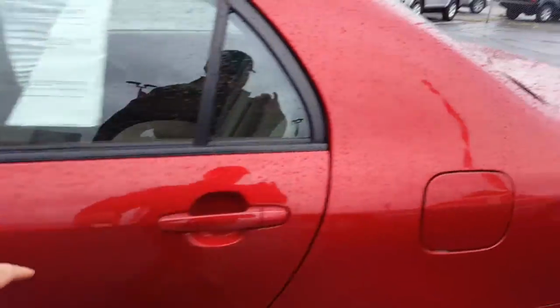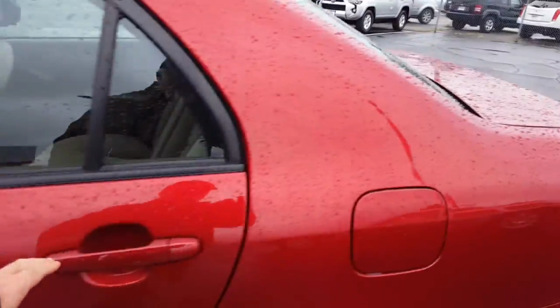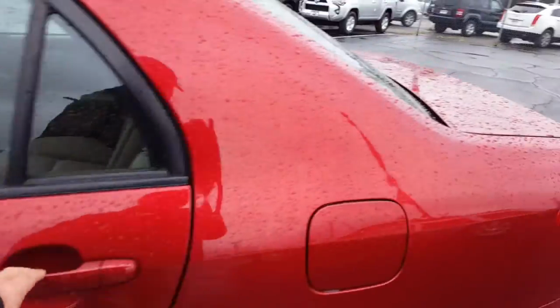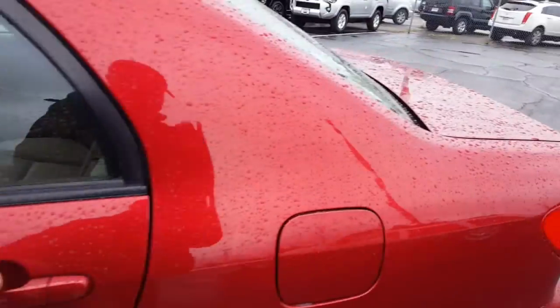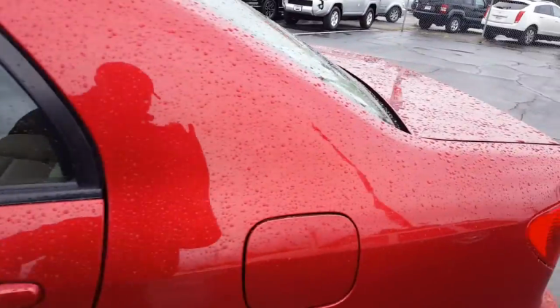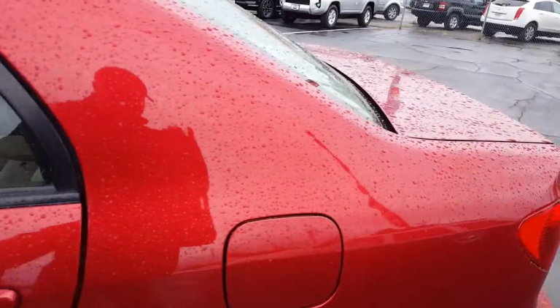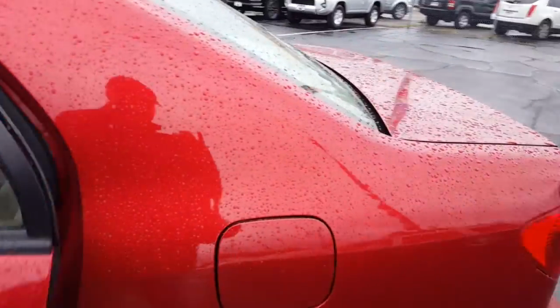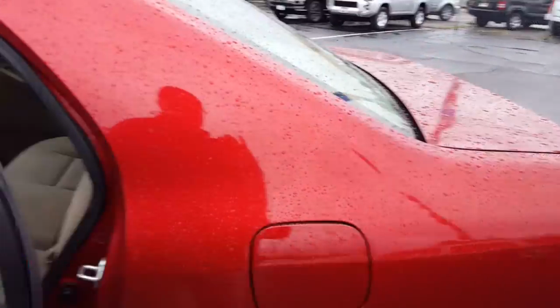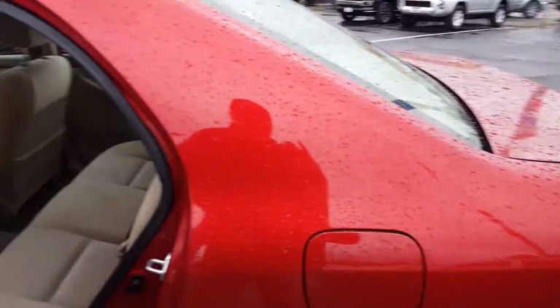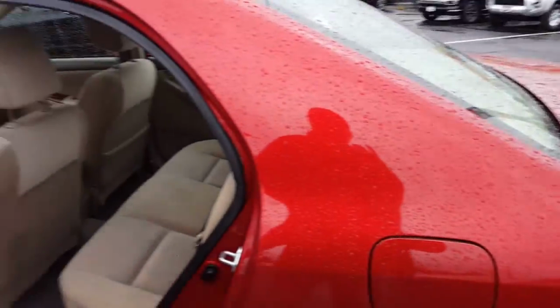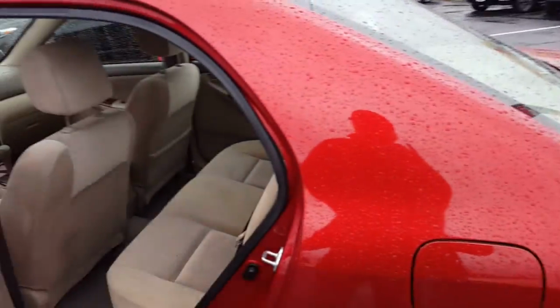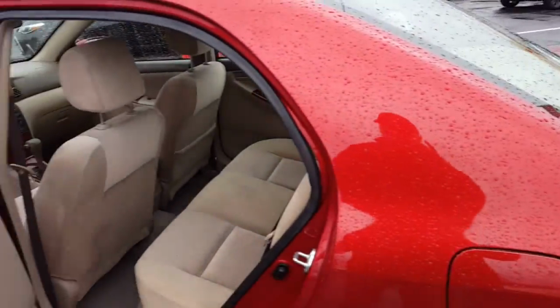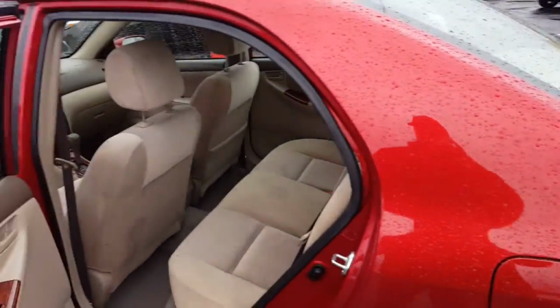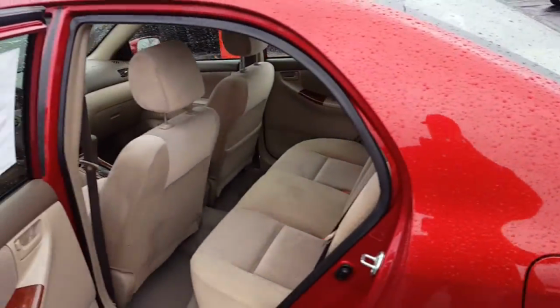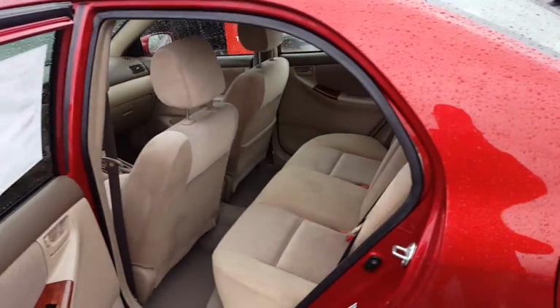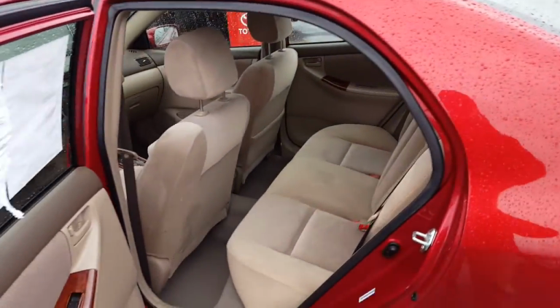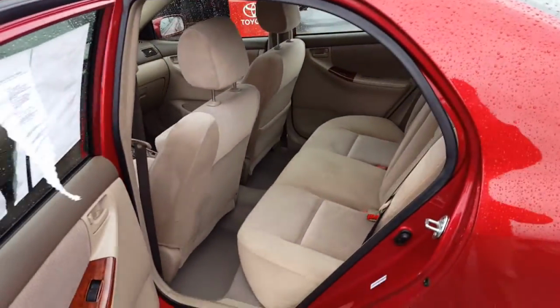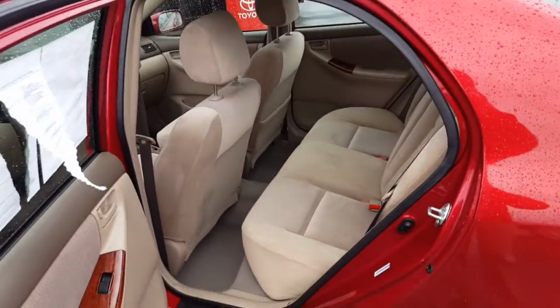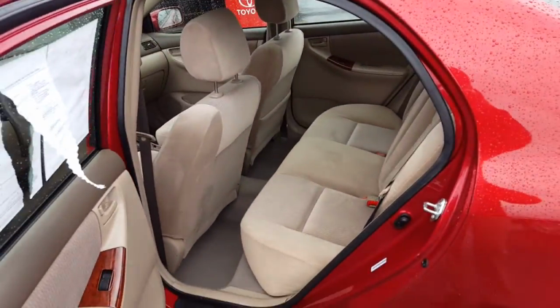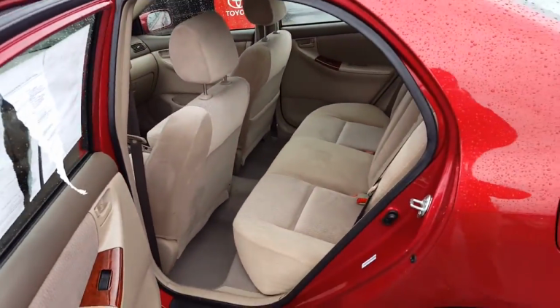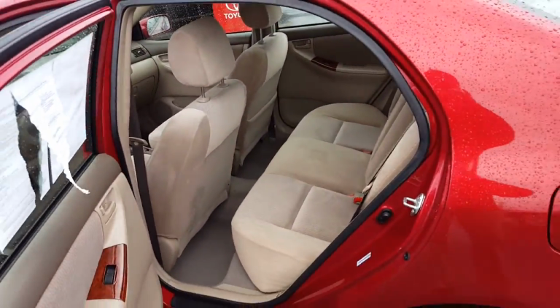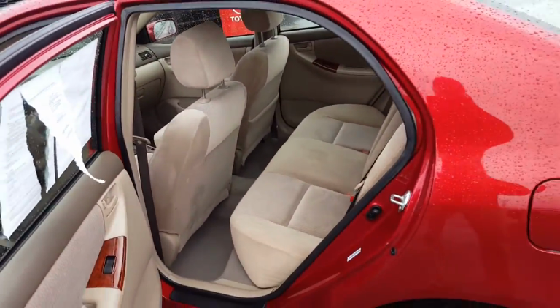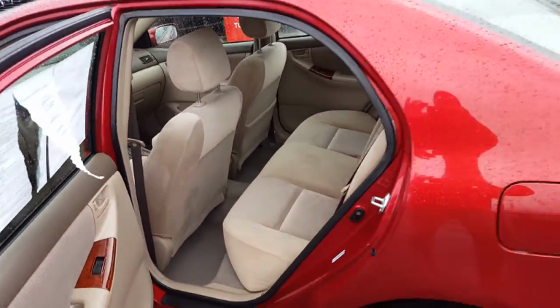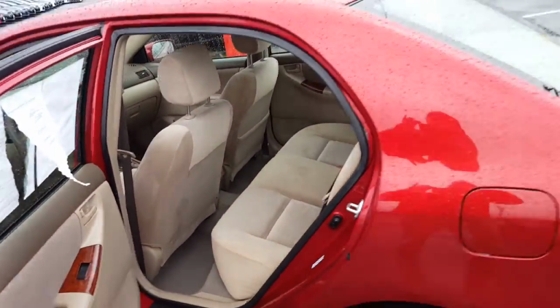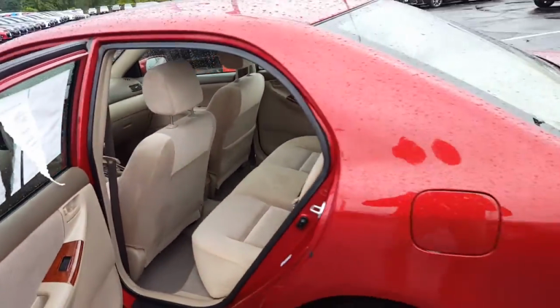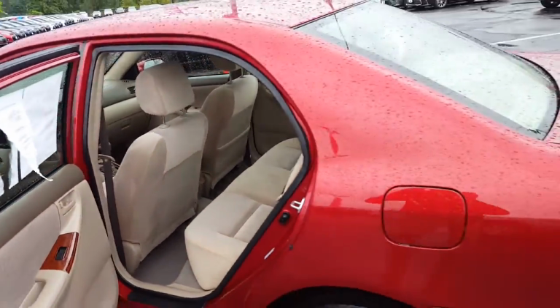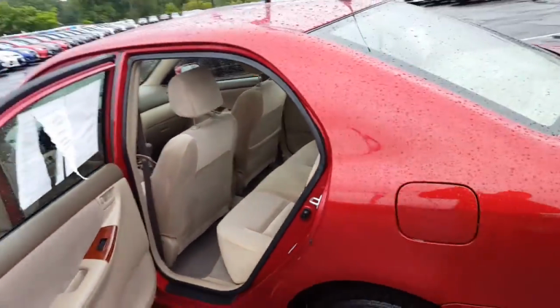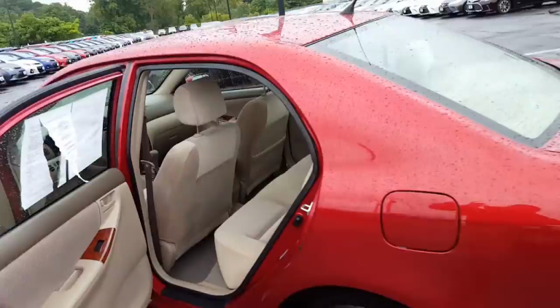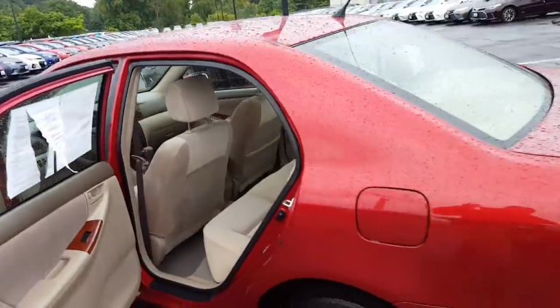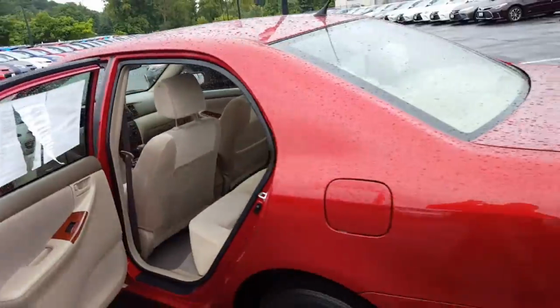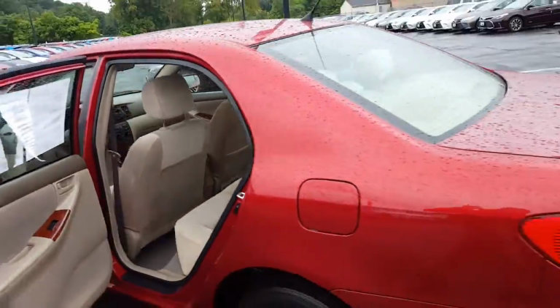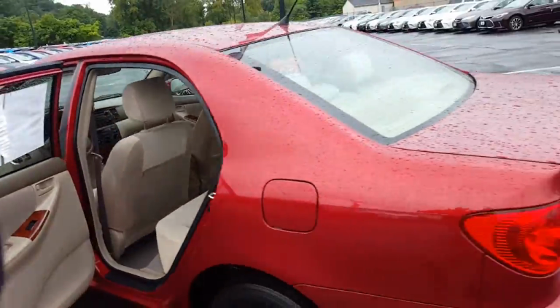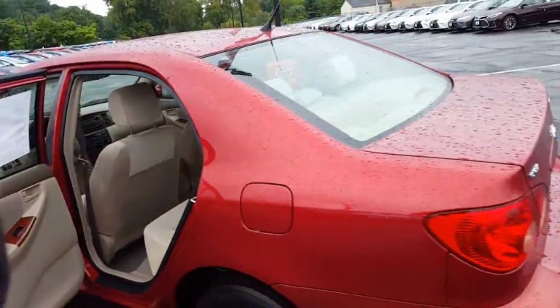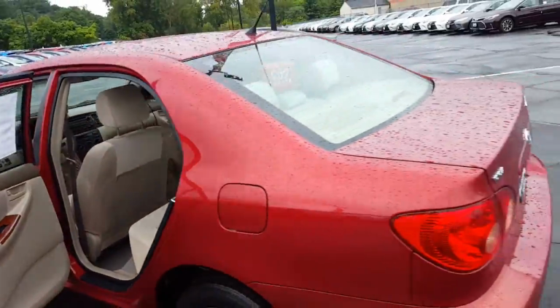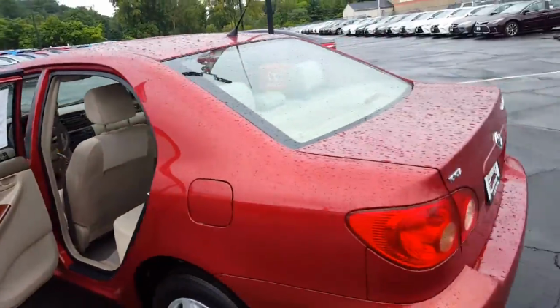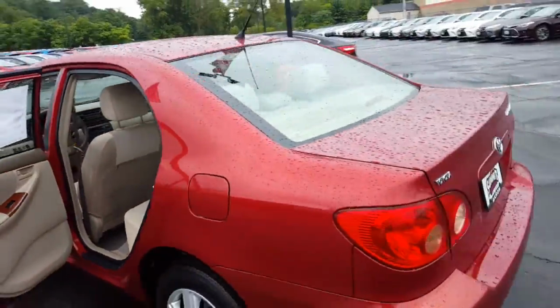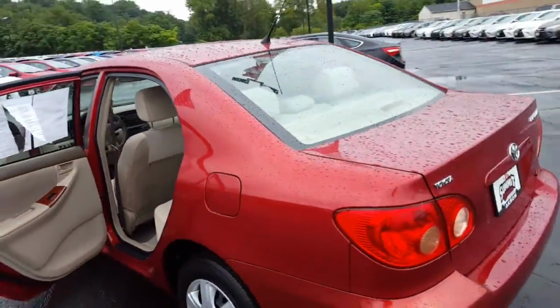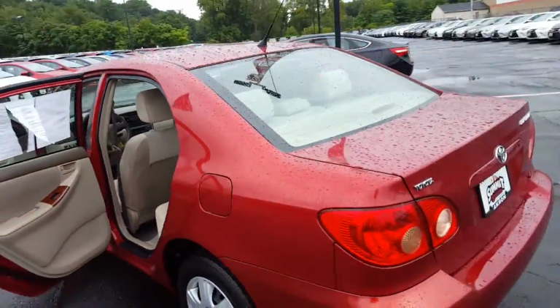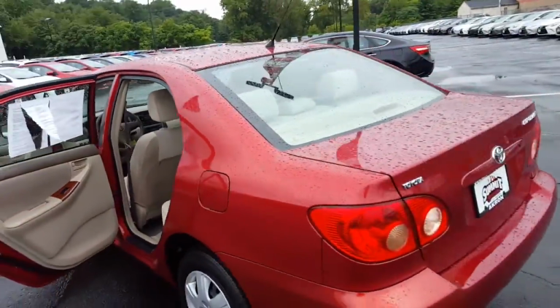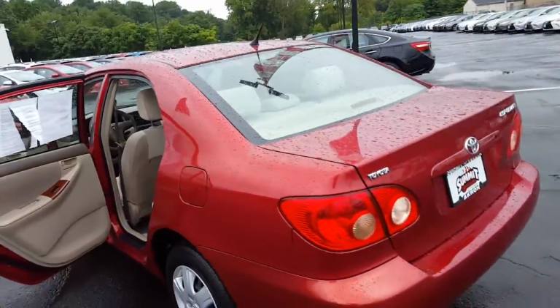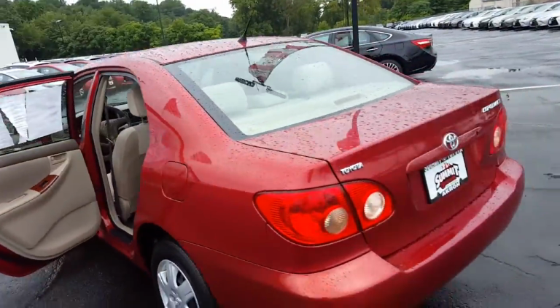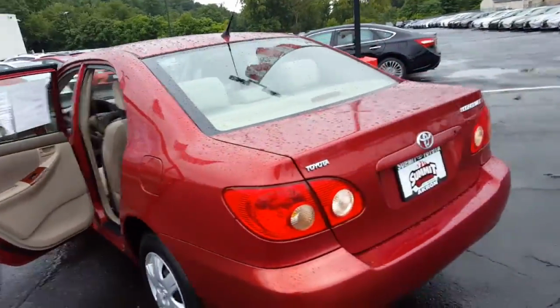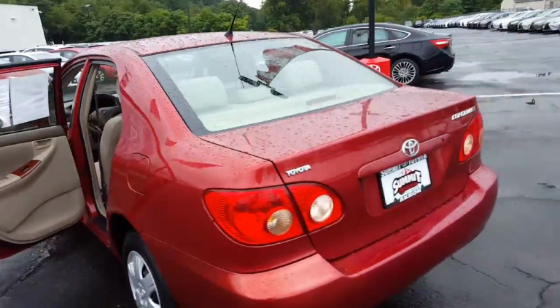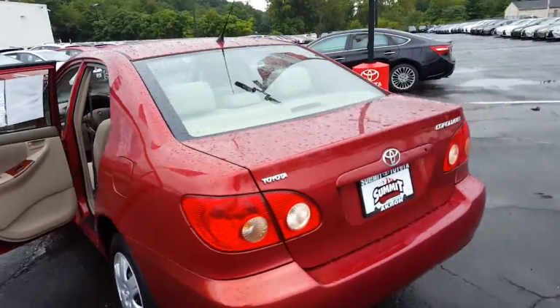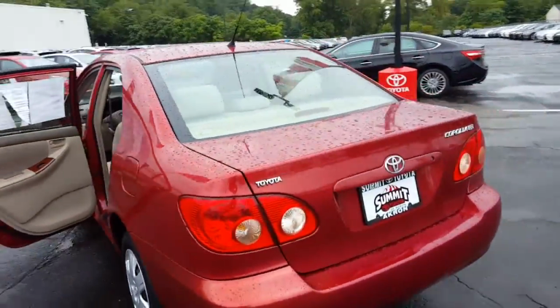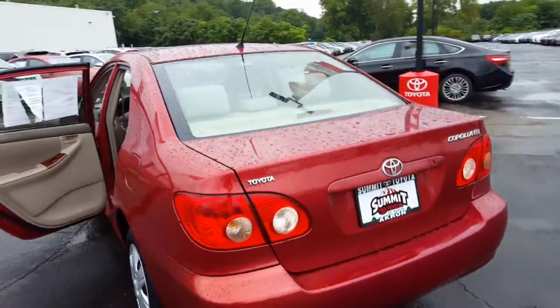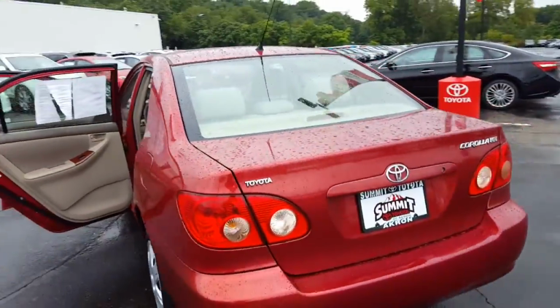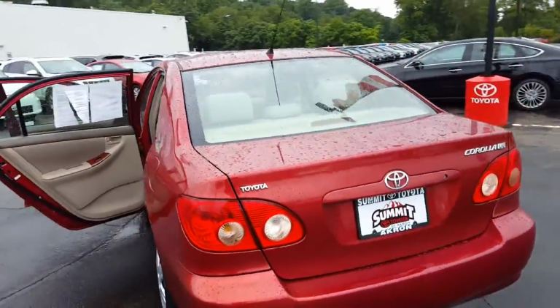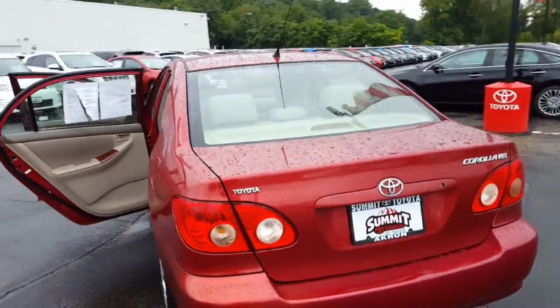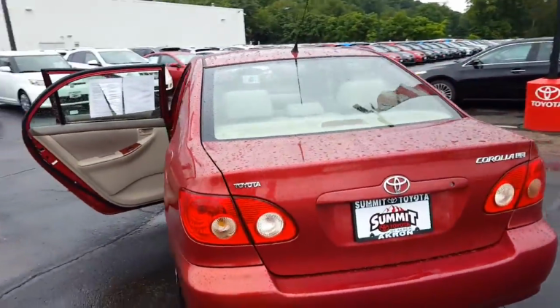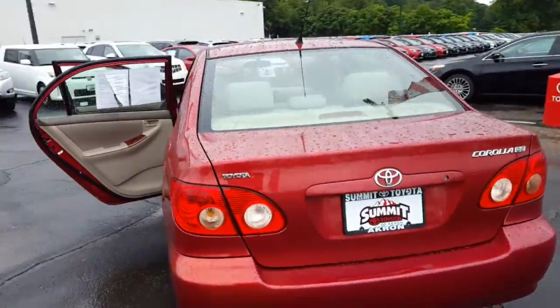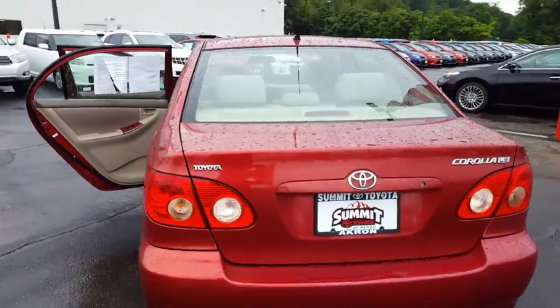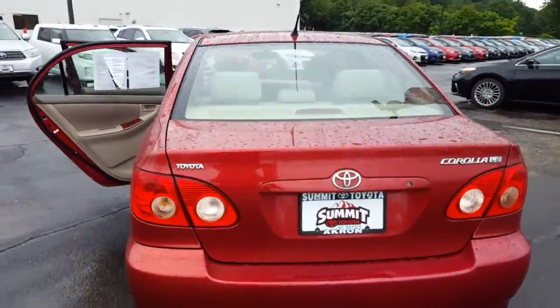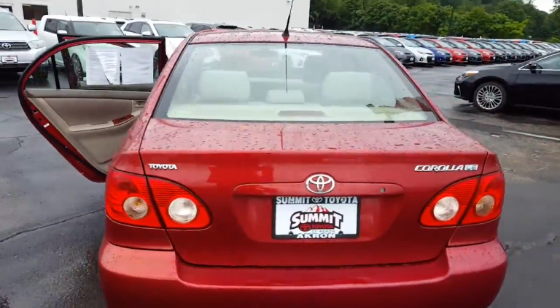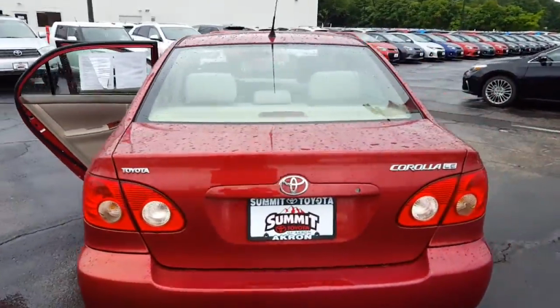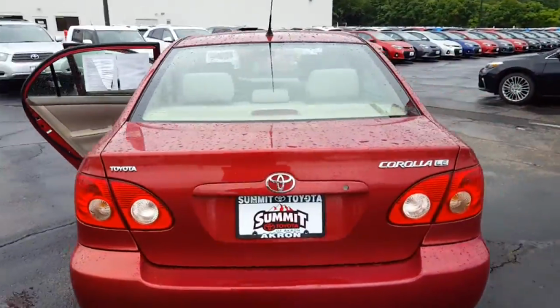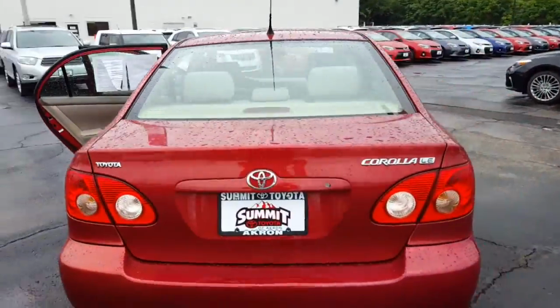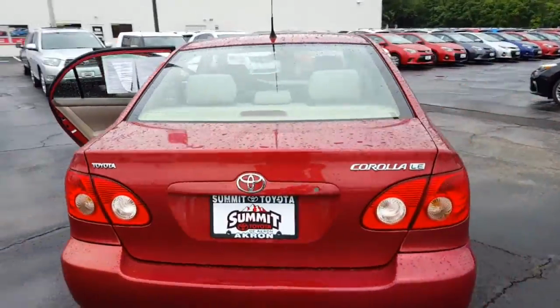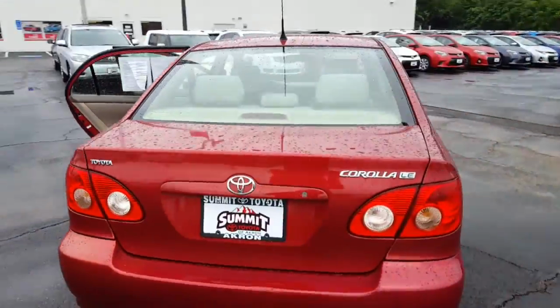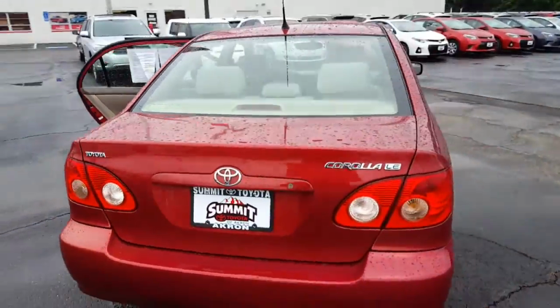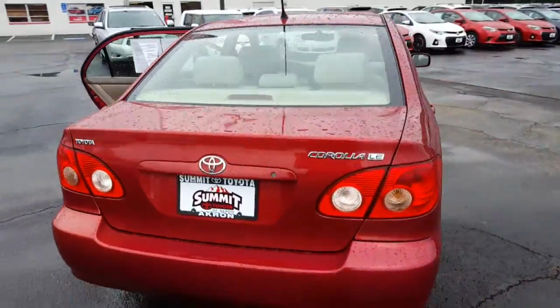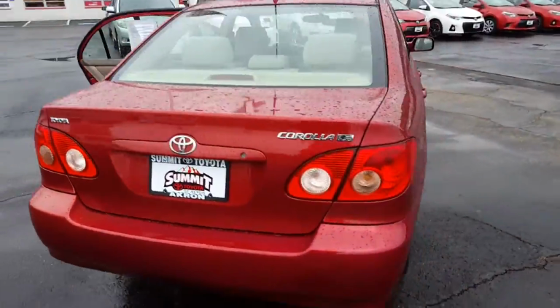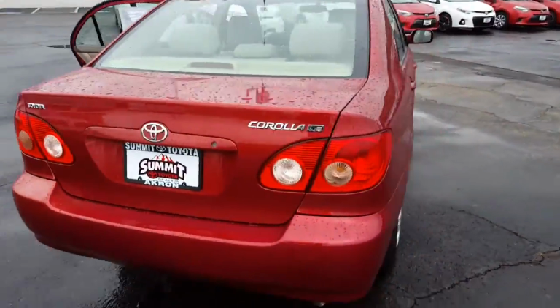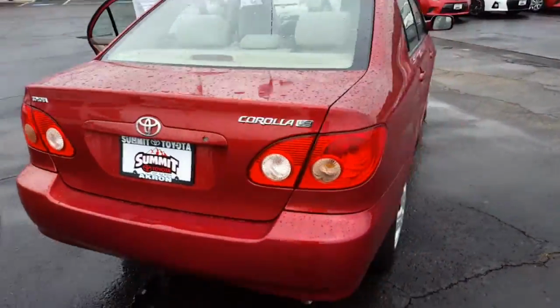This would be a great car for someone. Please contact me by email or phone, and I'll be happy to schedule a test drive.